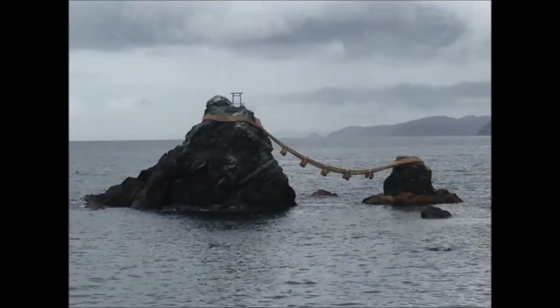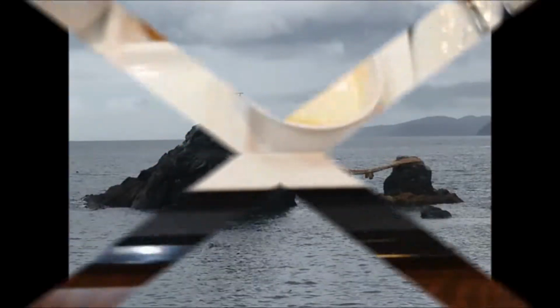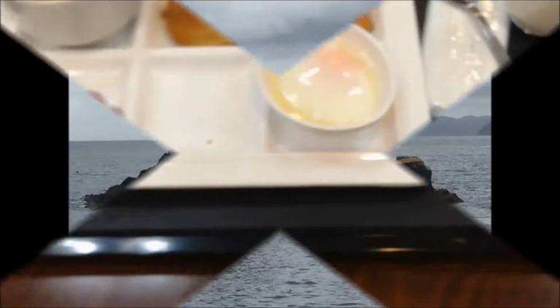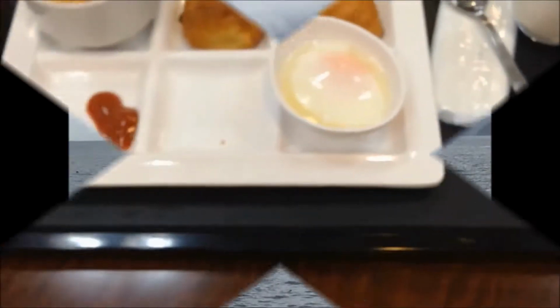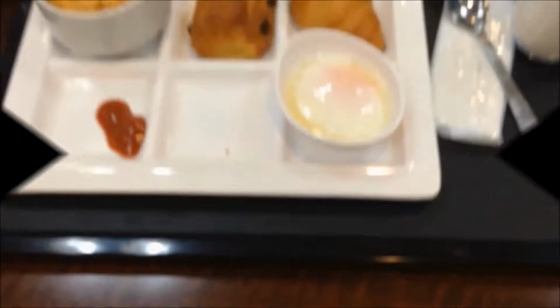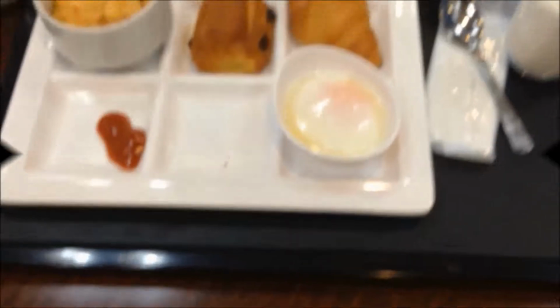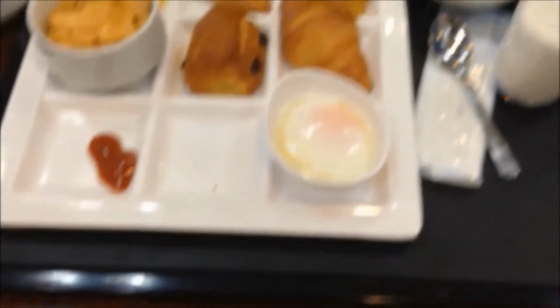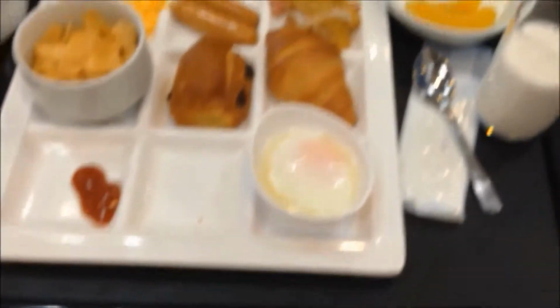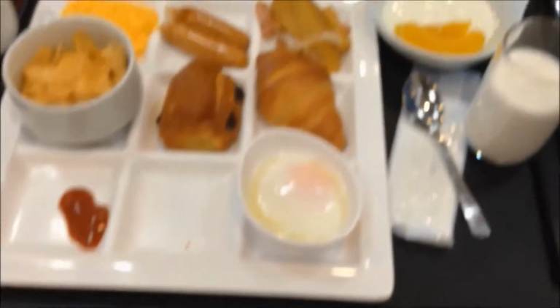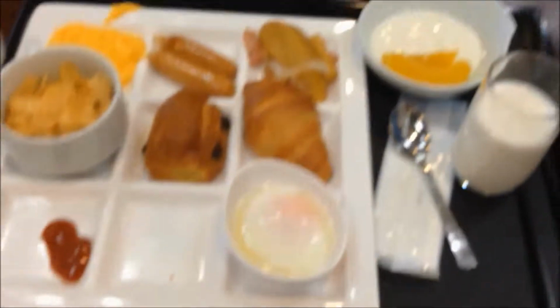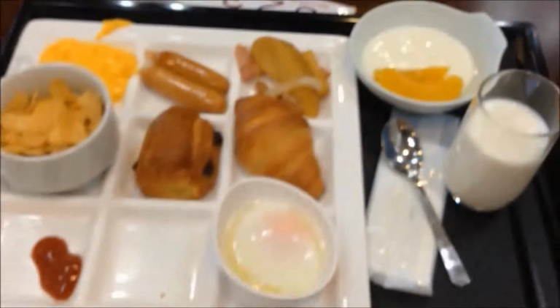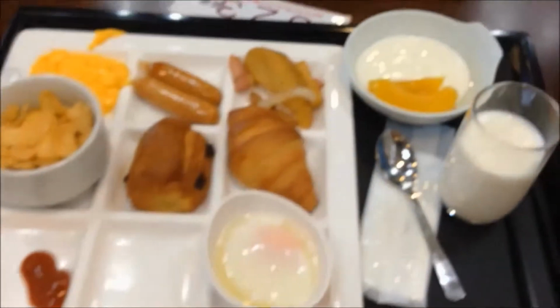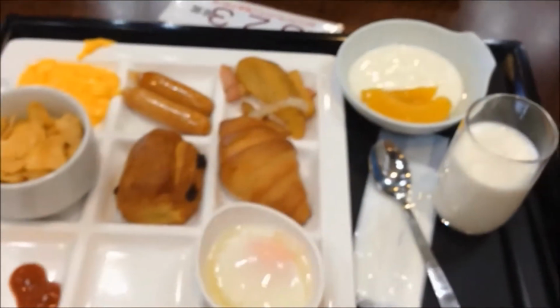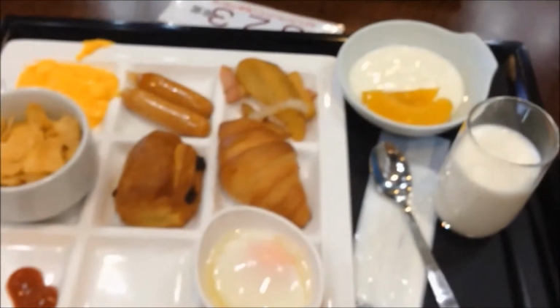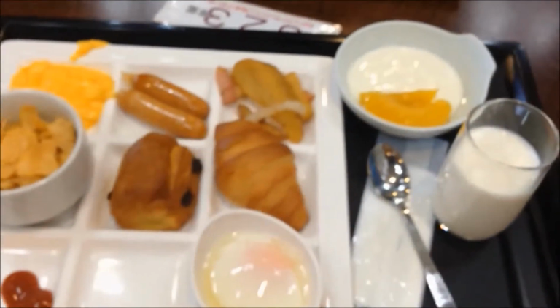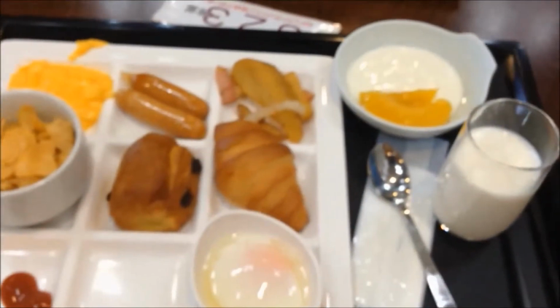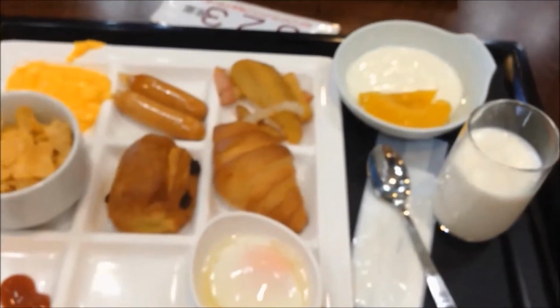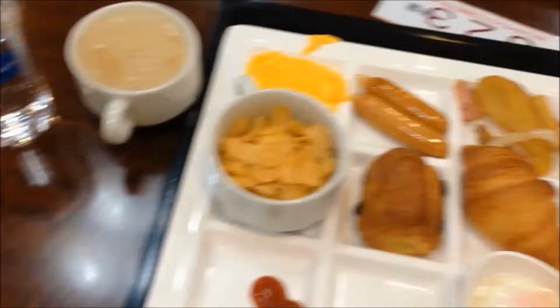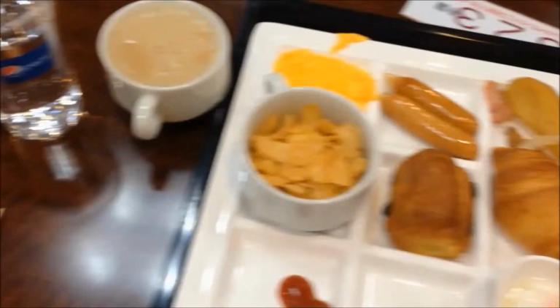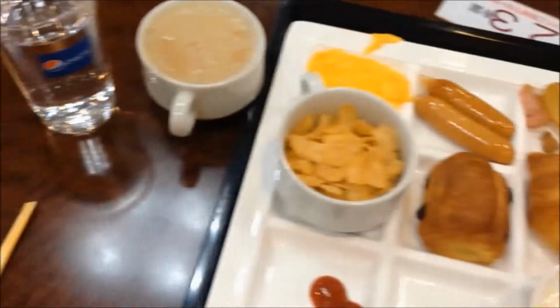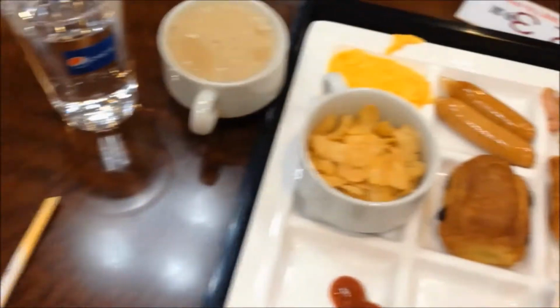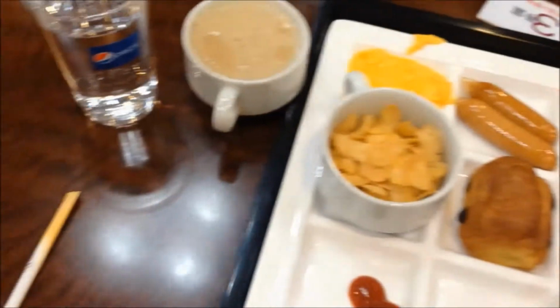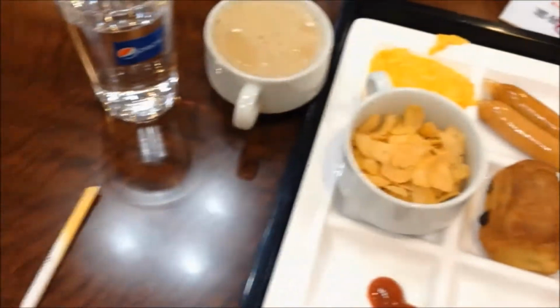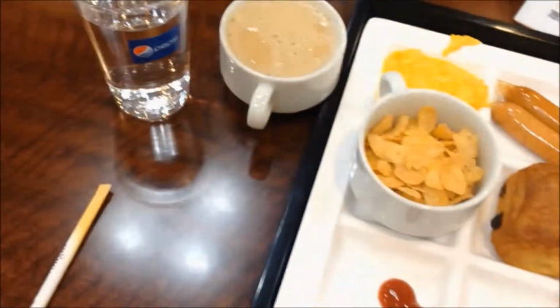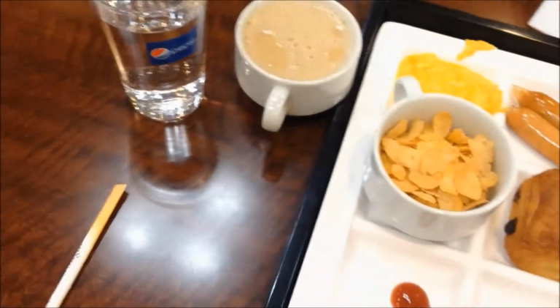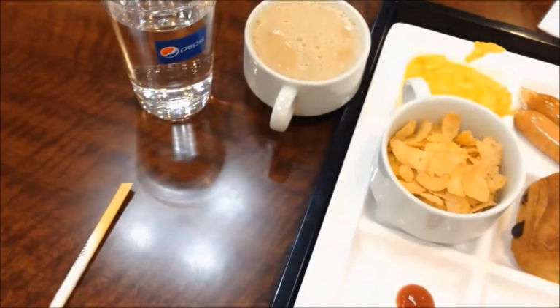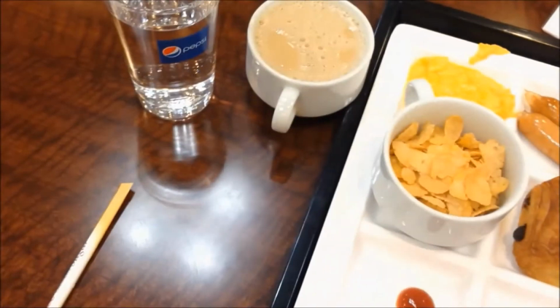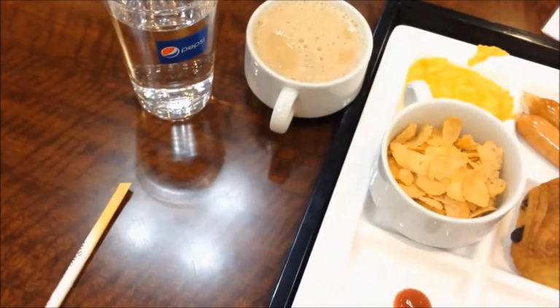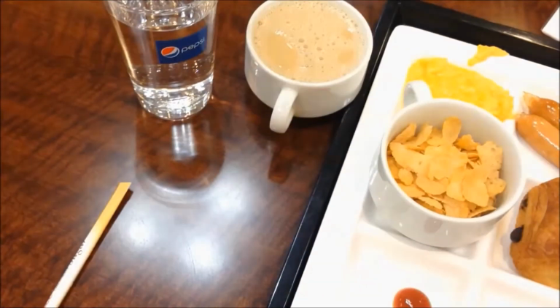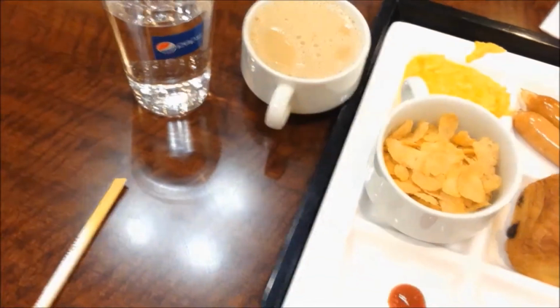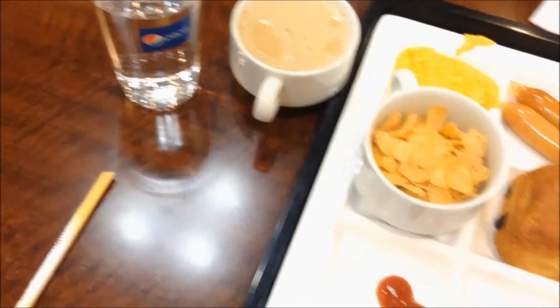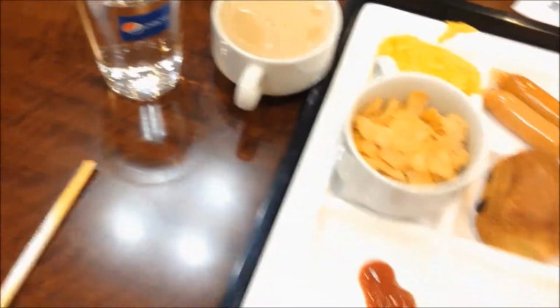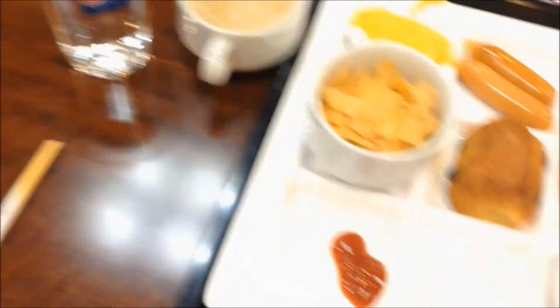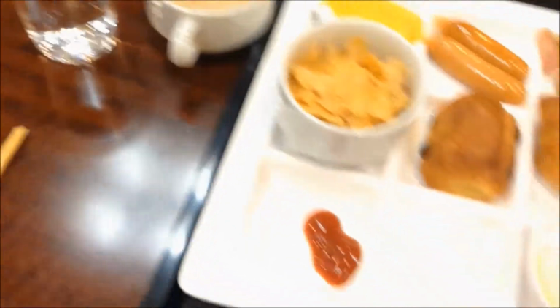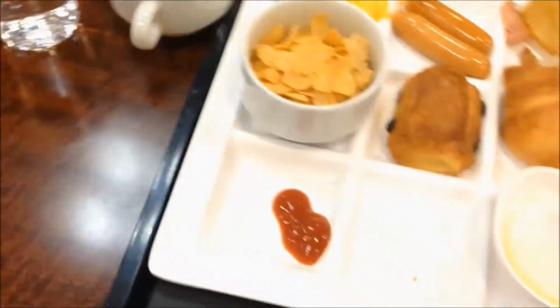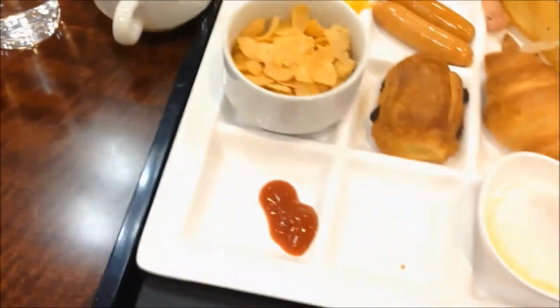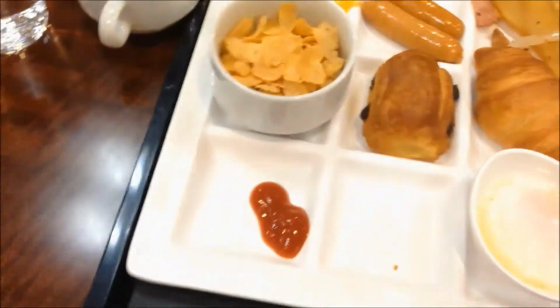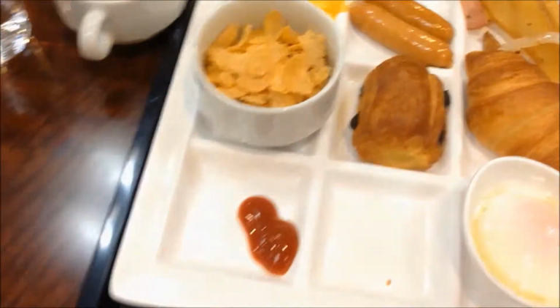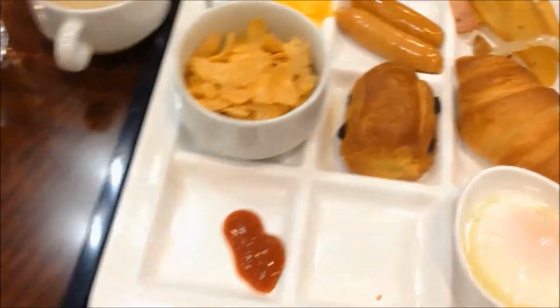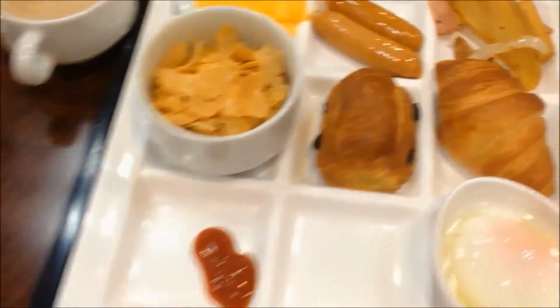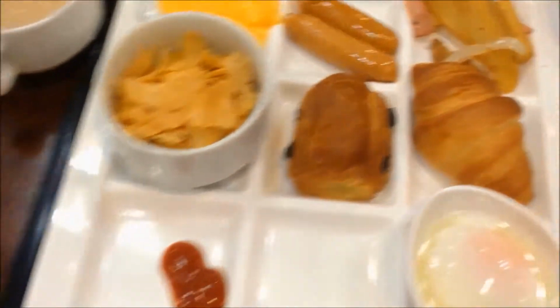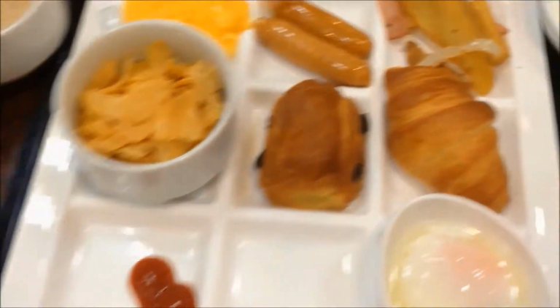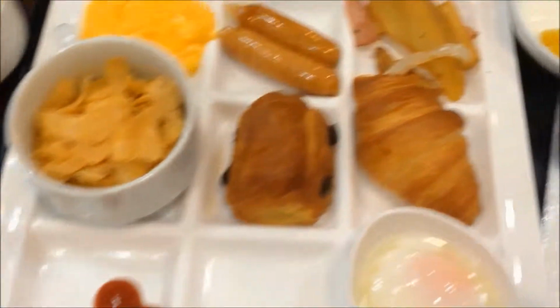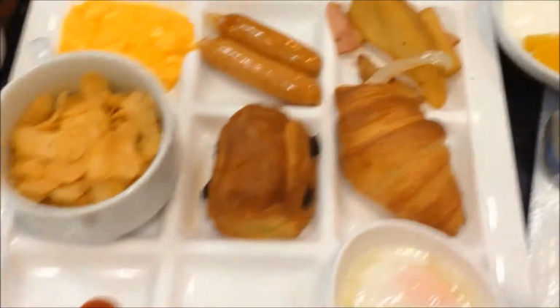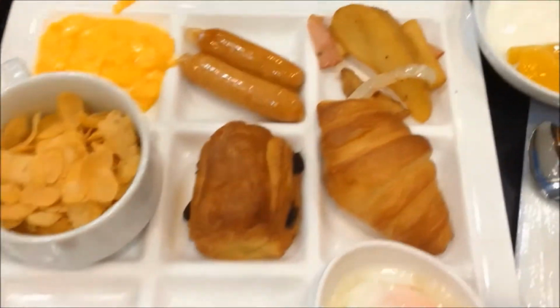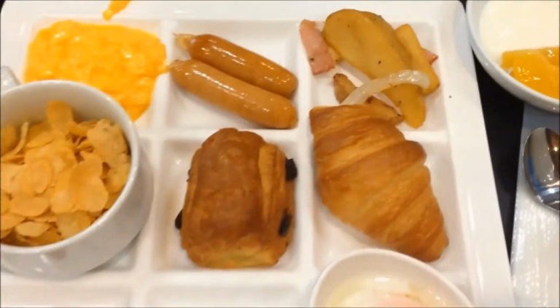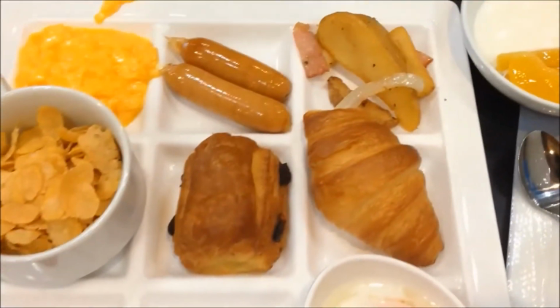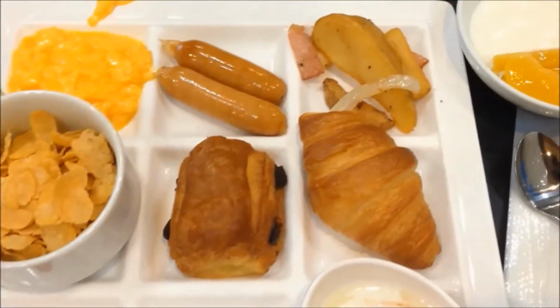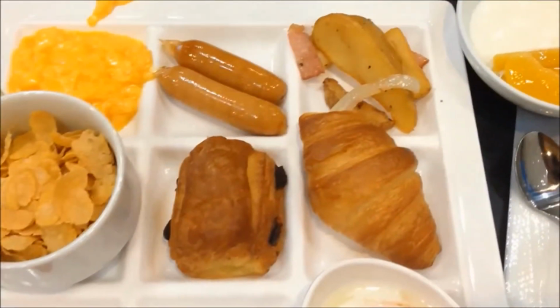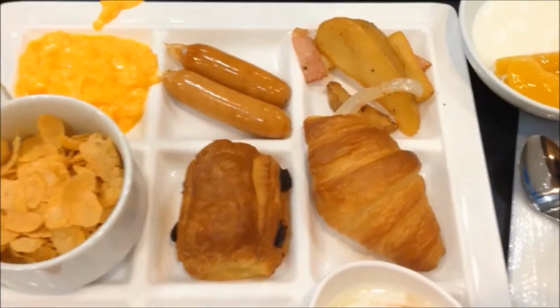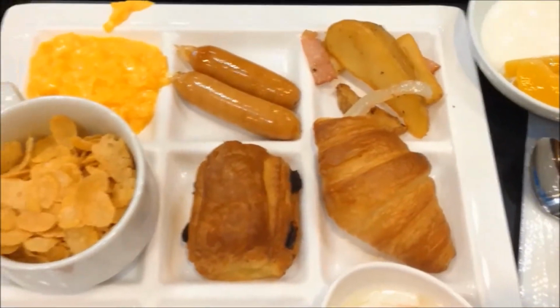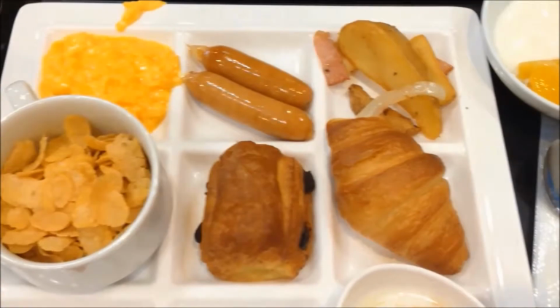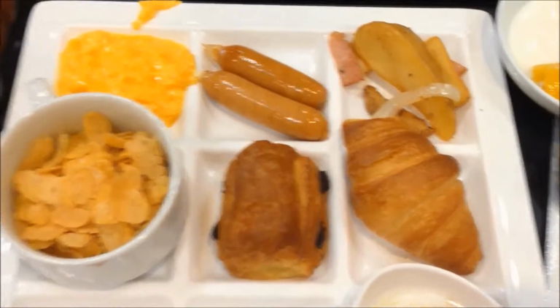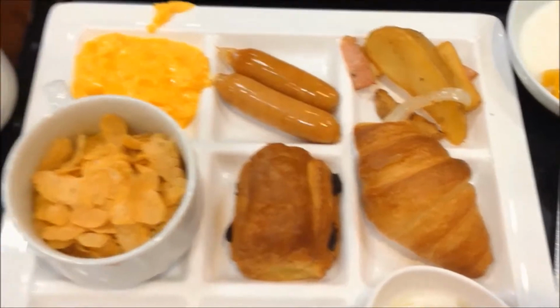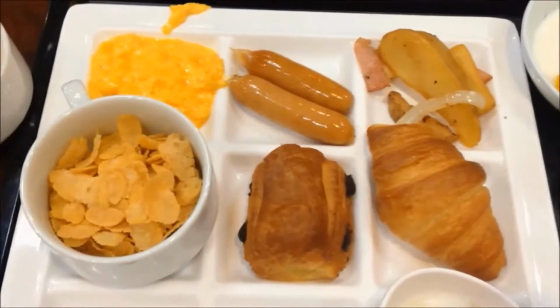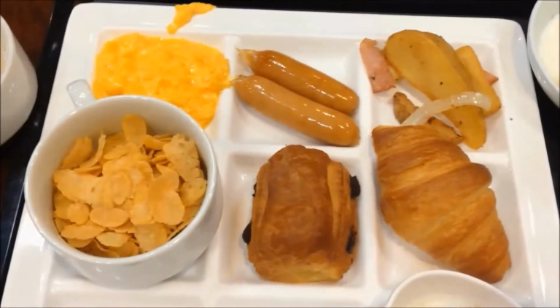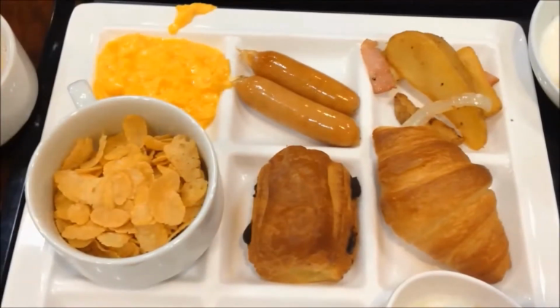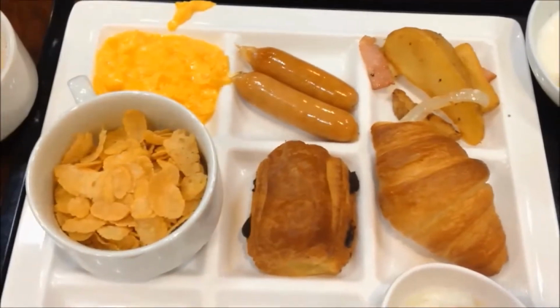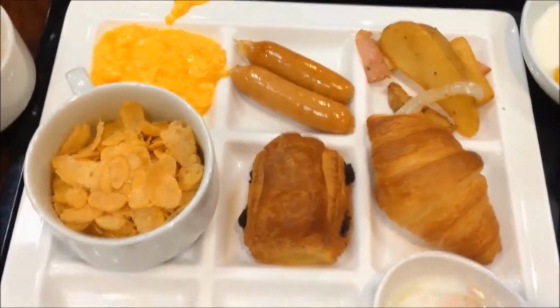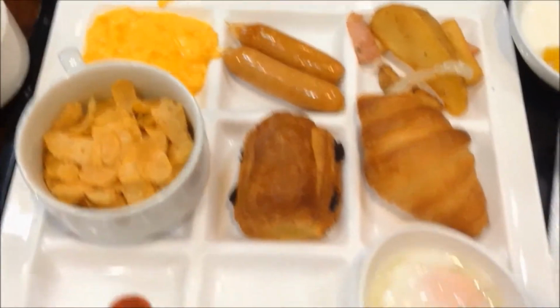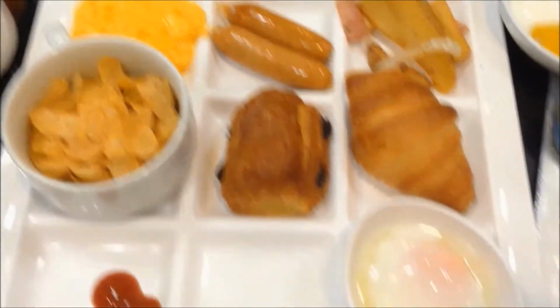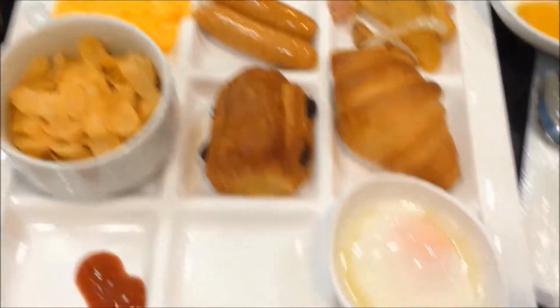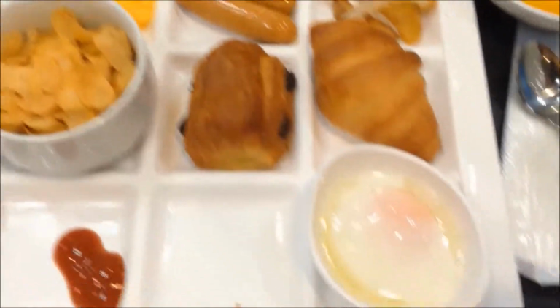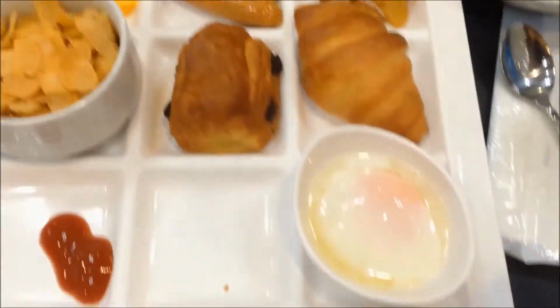So here we got breakfast — another buffet style breakfast. My cereal, my meat, my potato, my eggs.